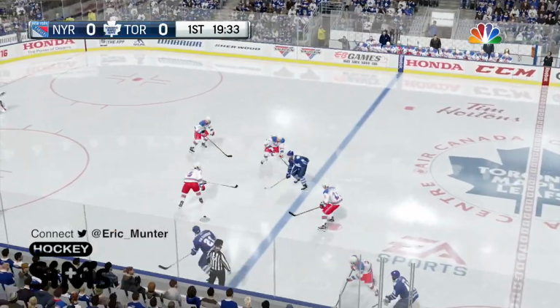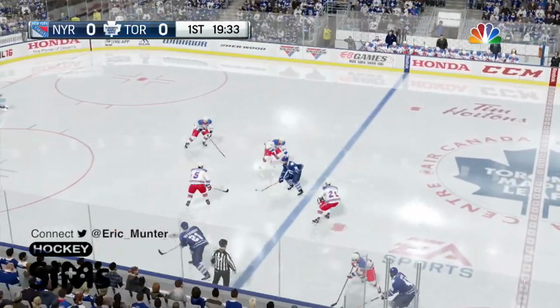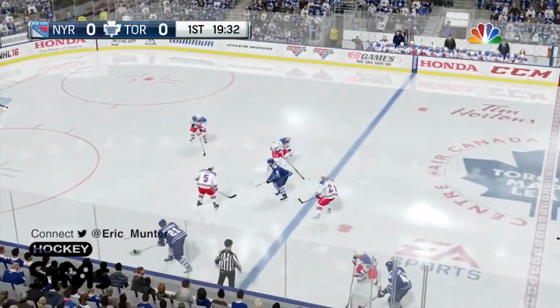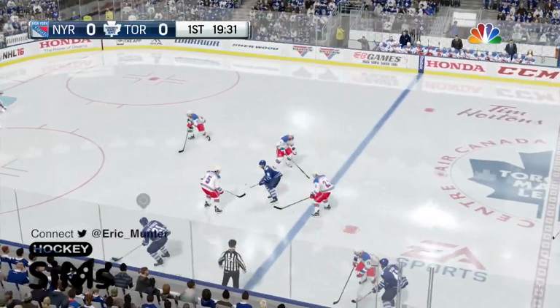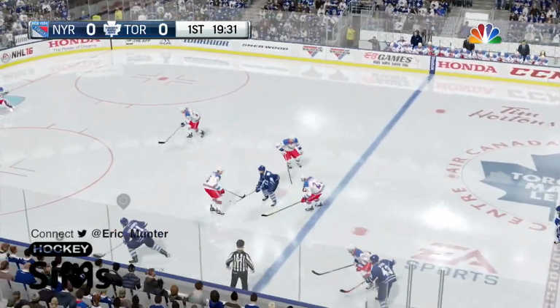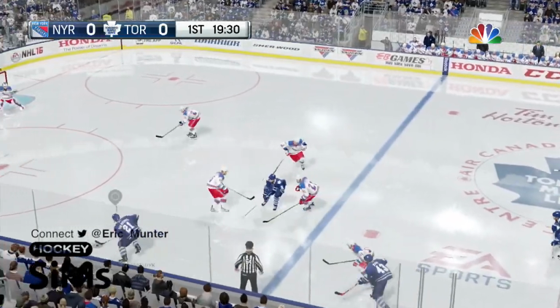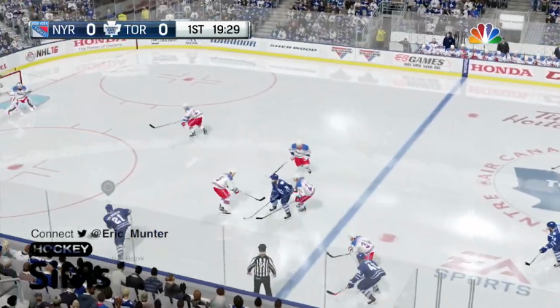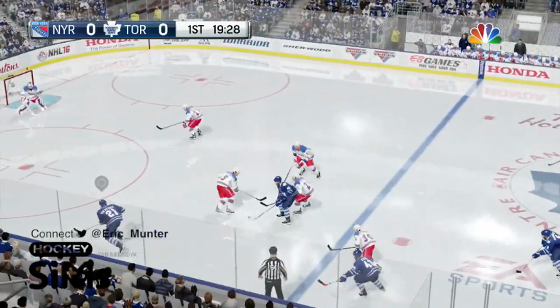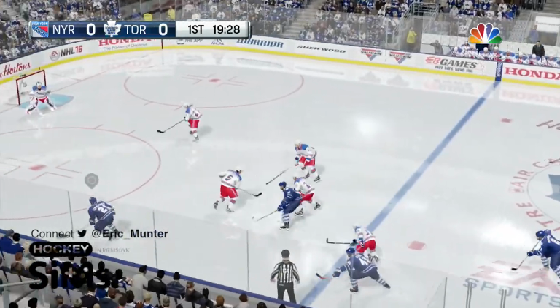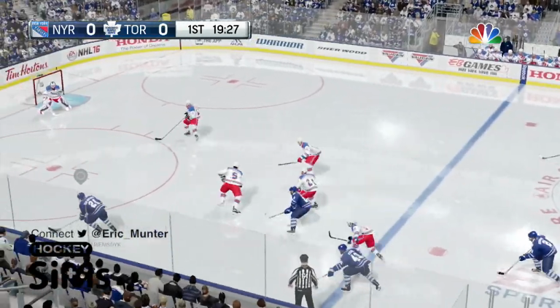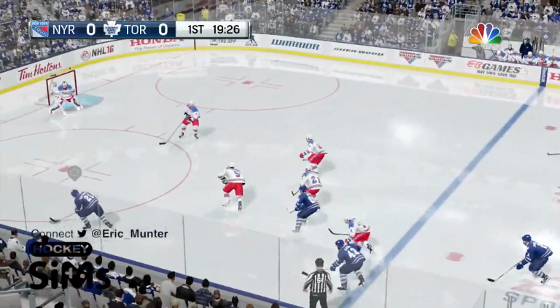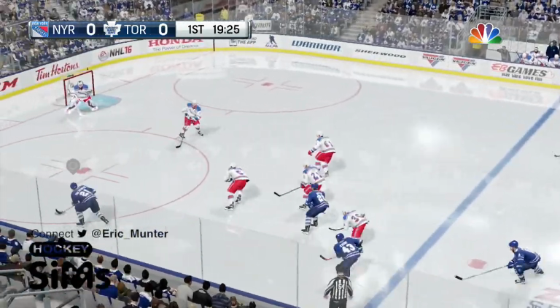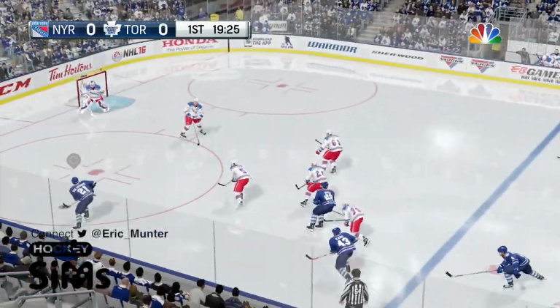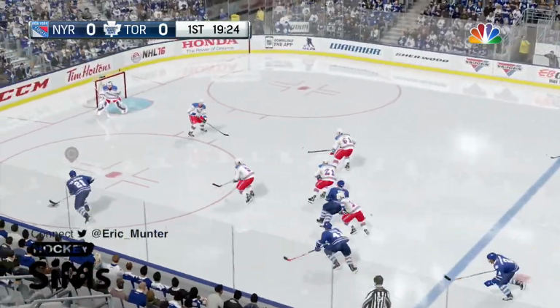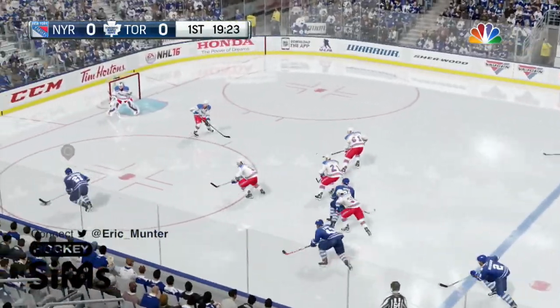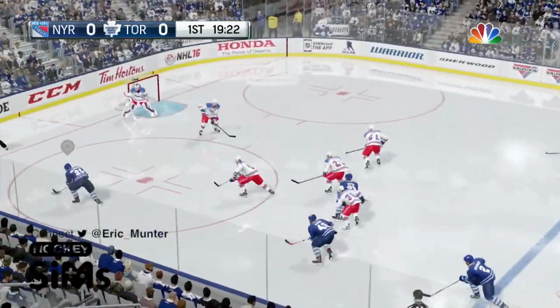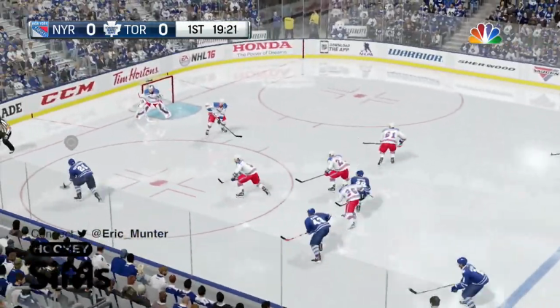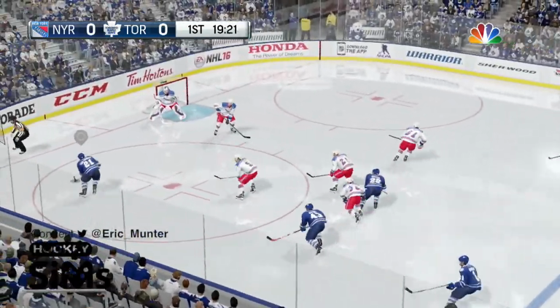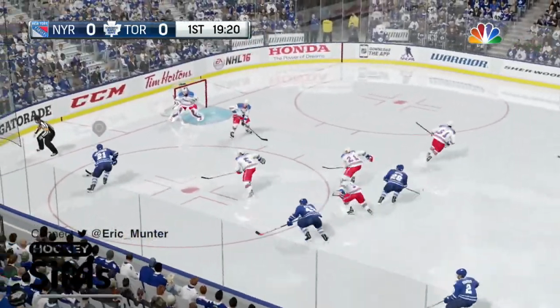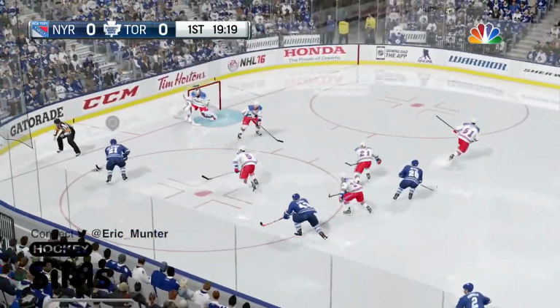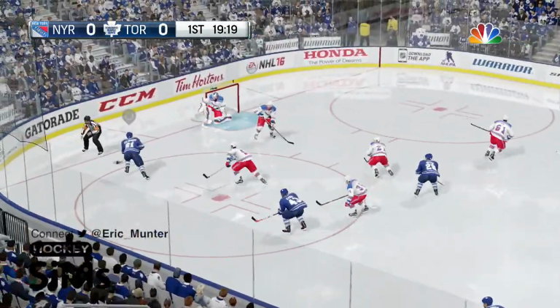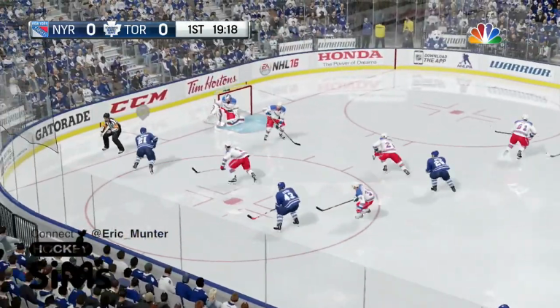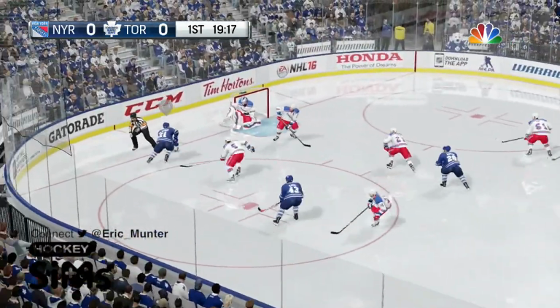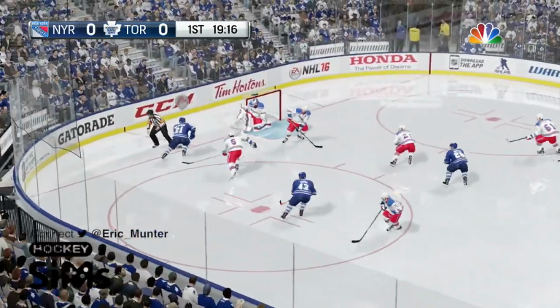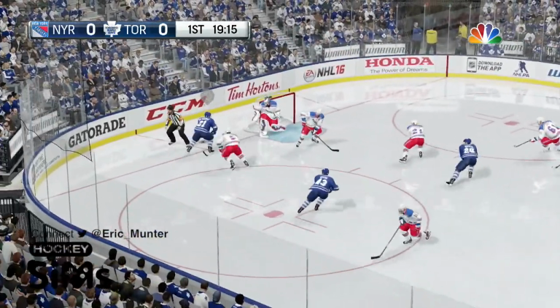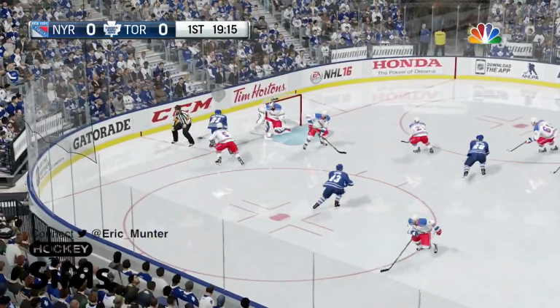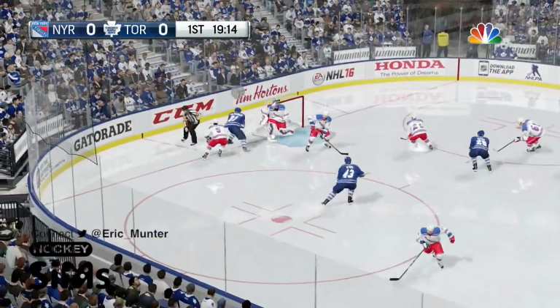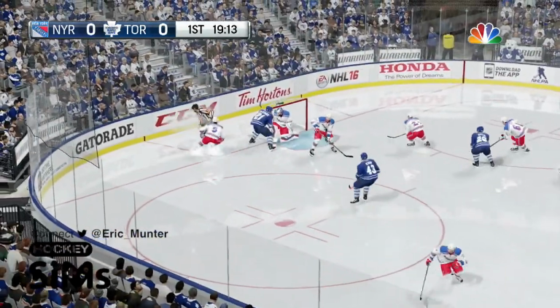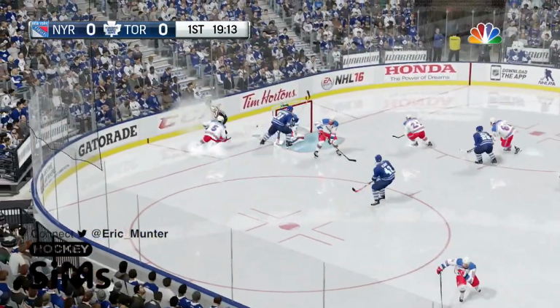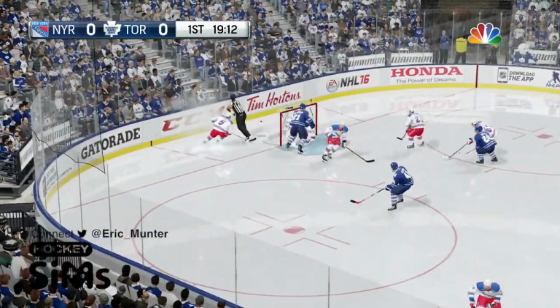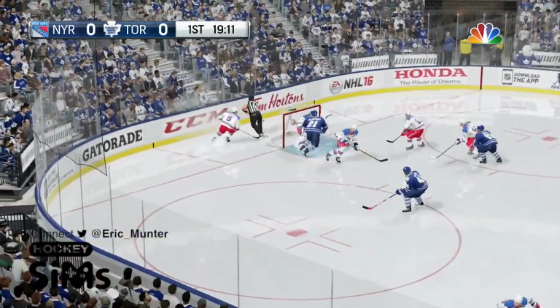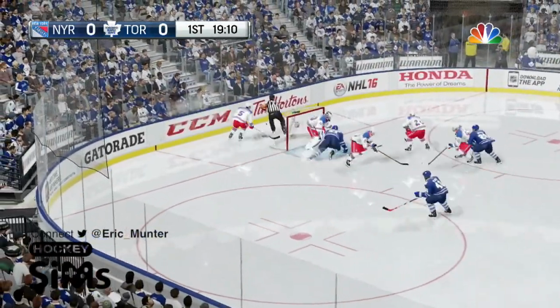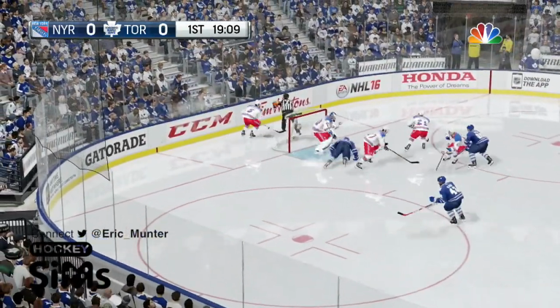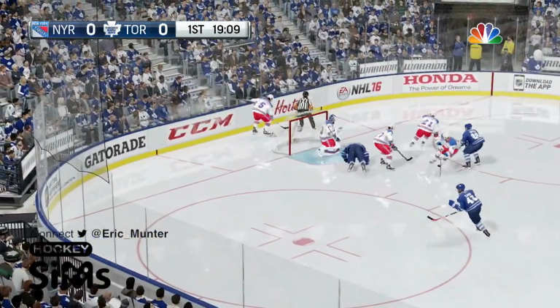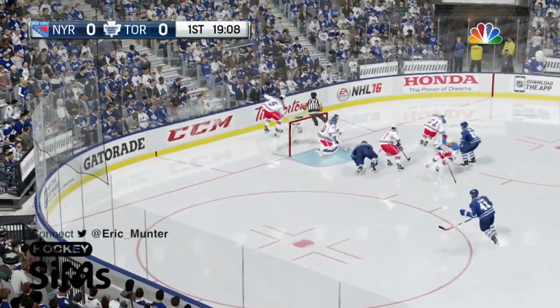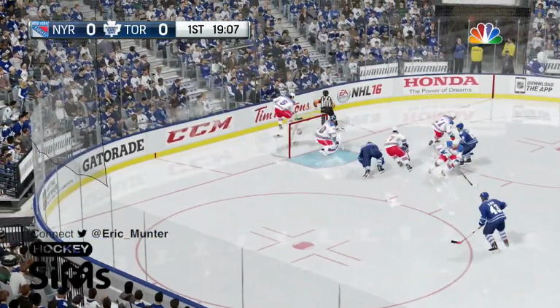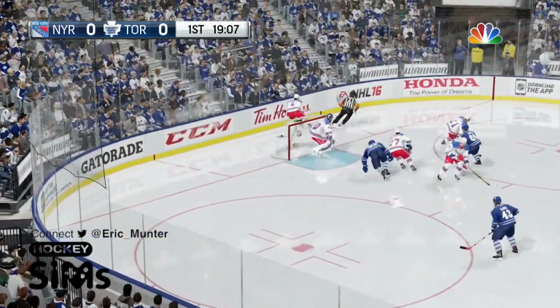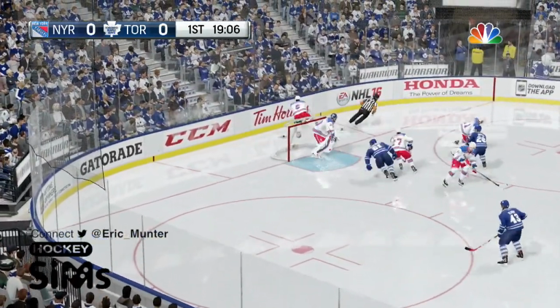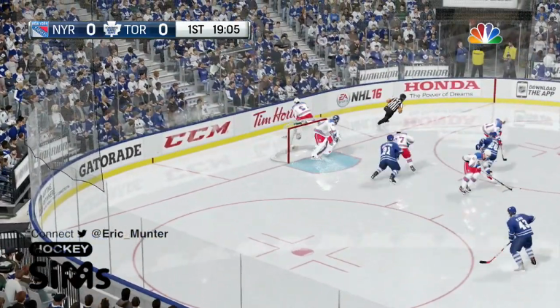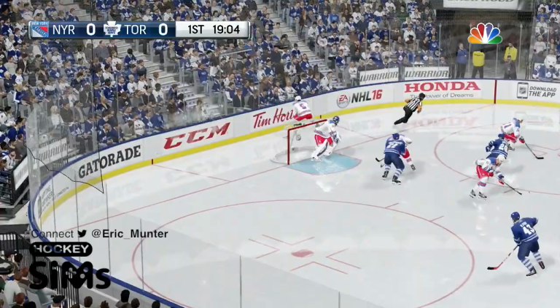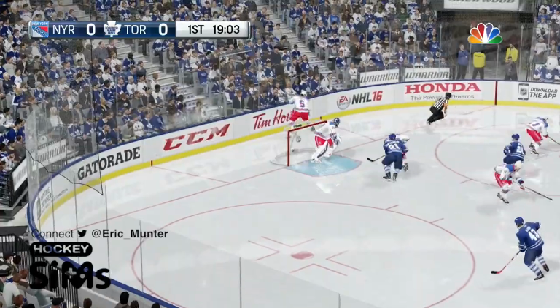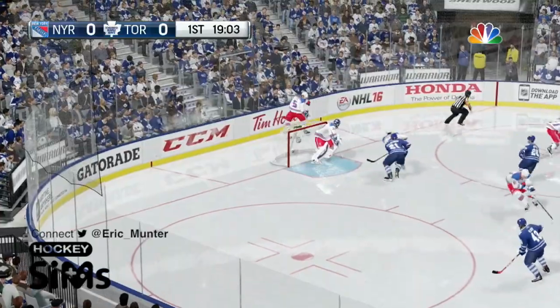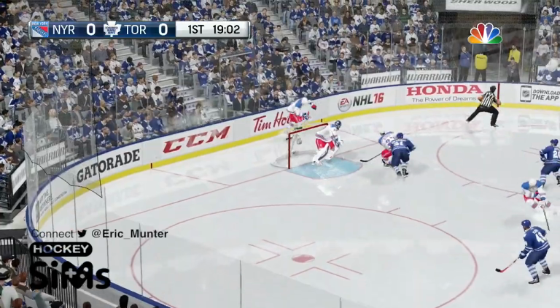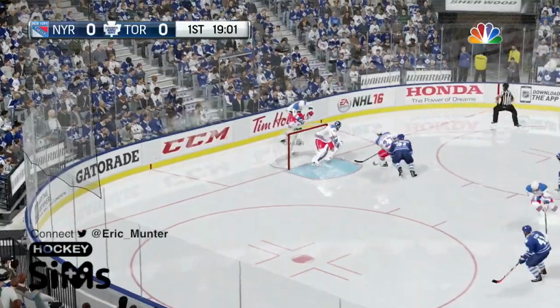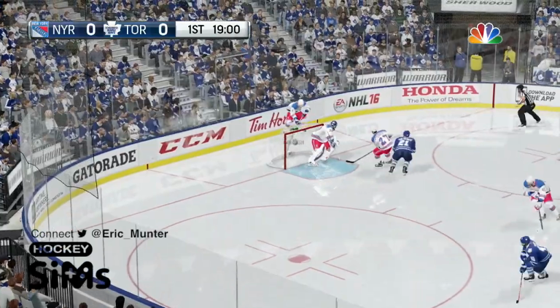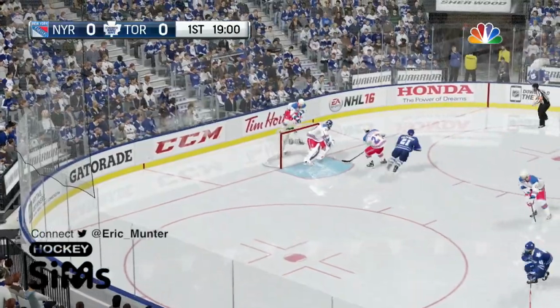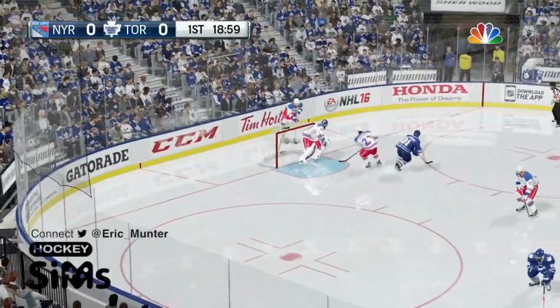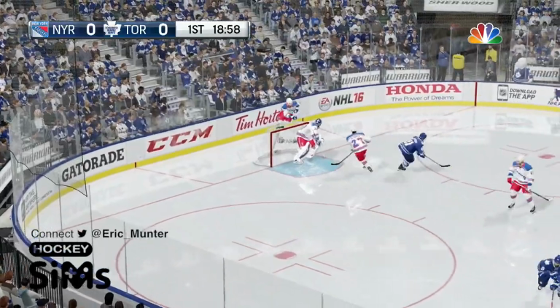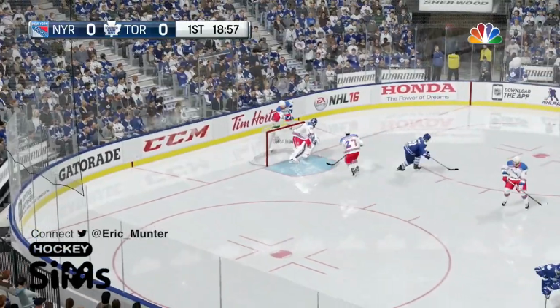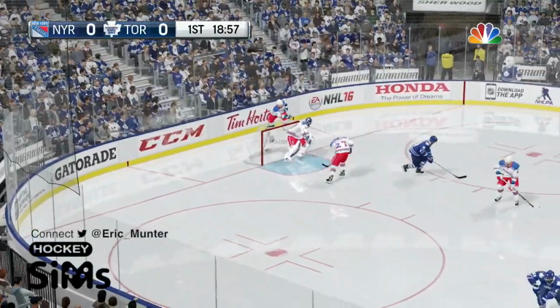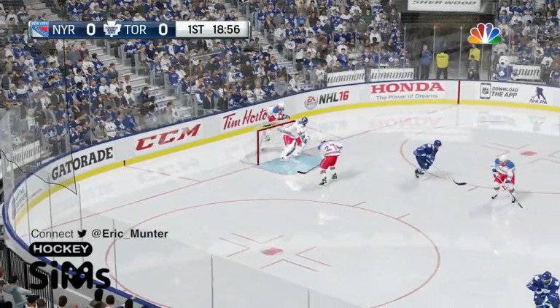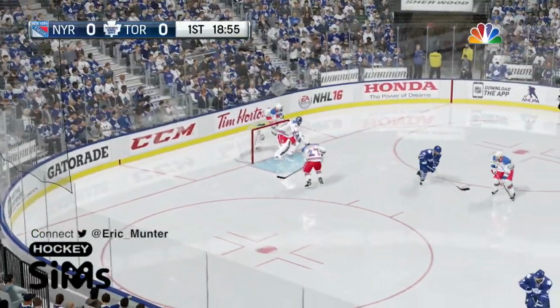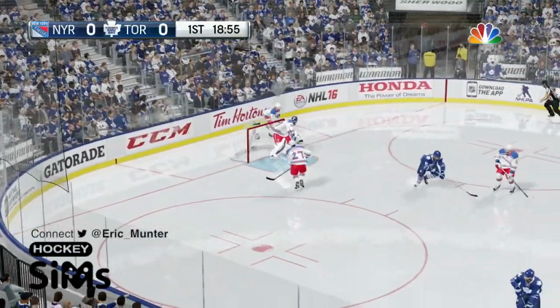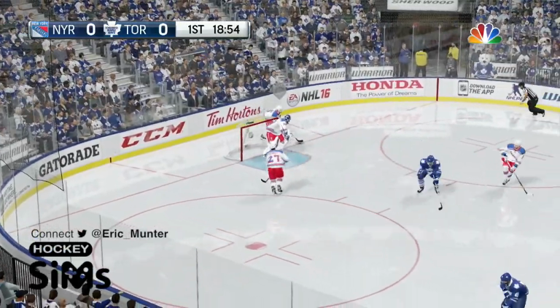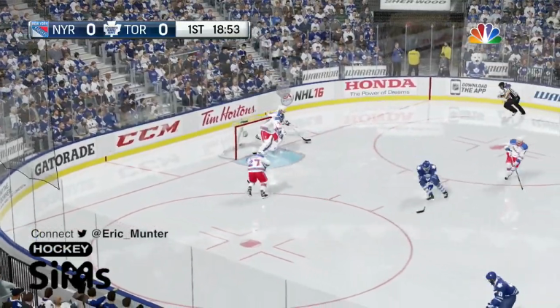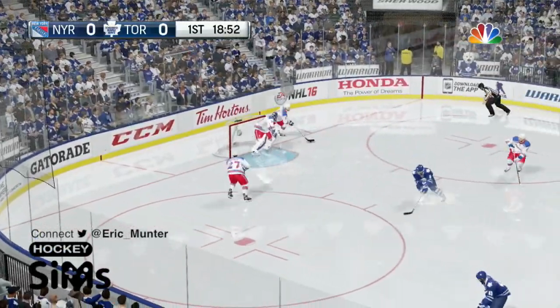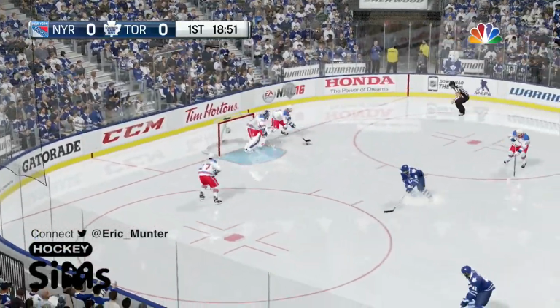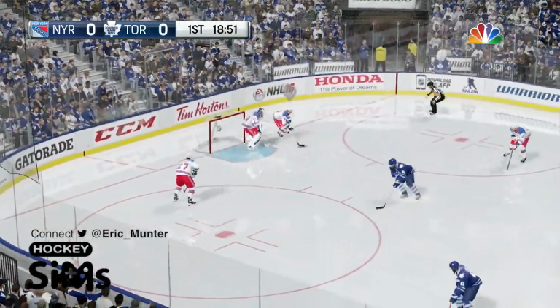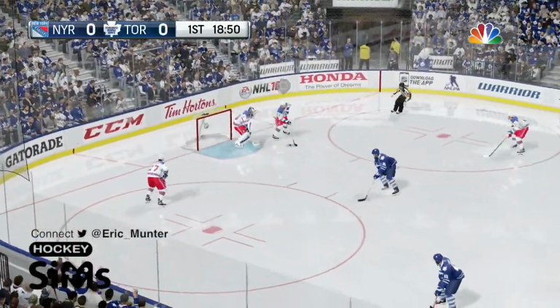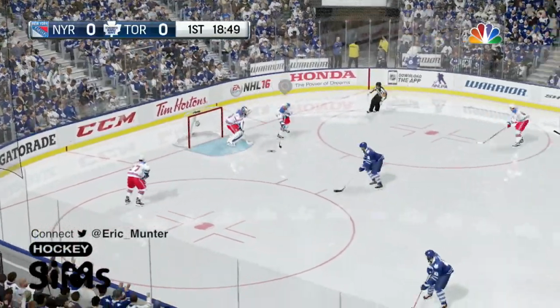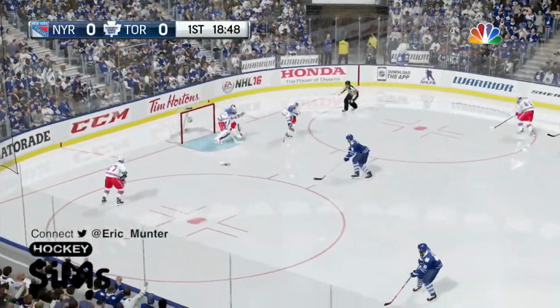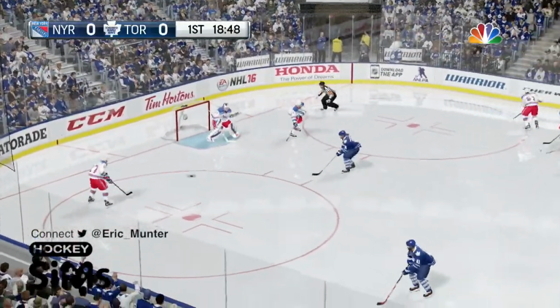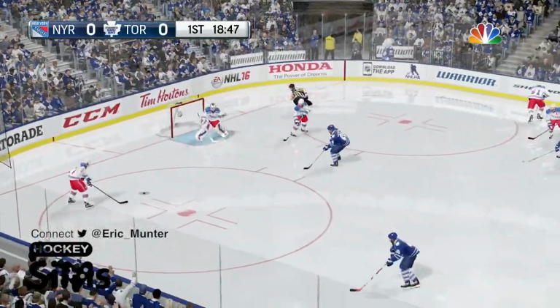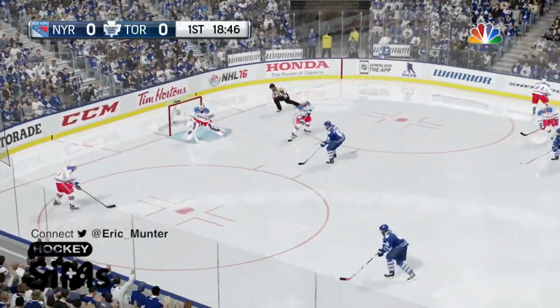Leafs into the Rangers side of the ice on the left side, looking to get in on Lundquist. Drives to the front, down goes a Leaf and the Rangers take over the puck.